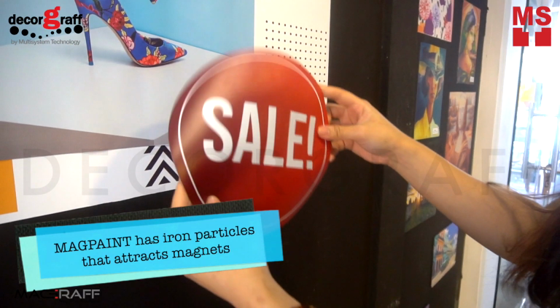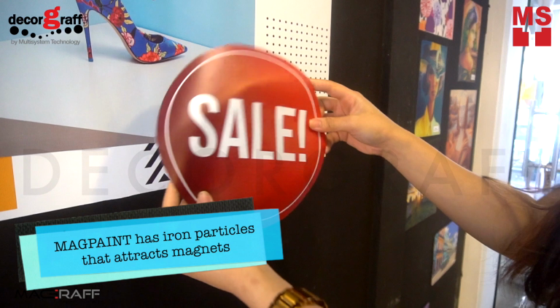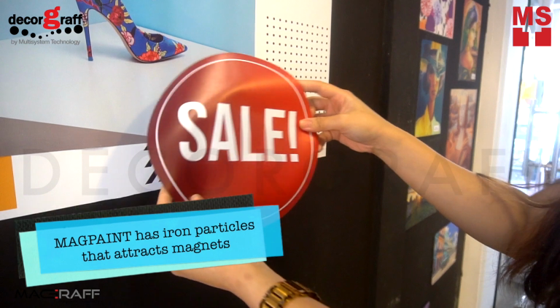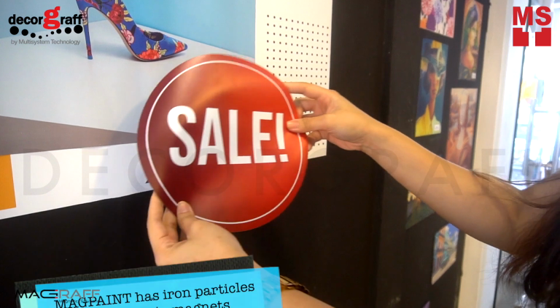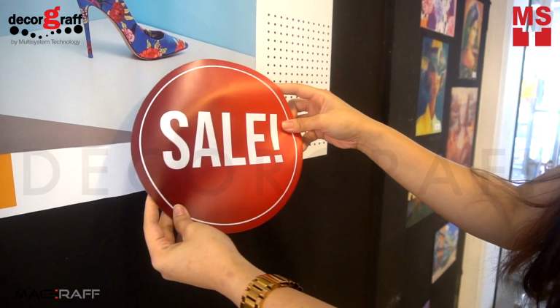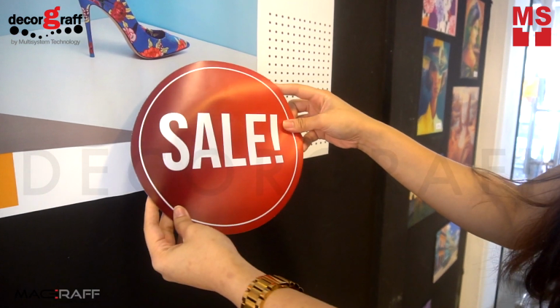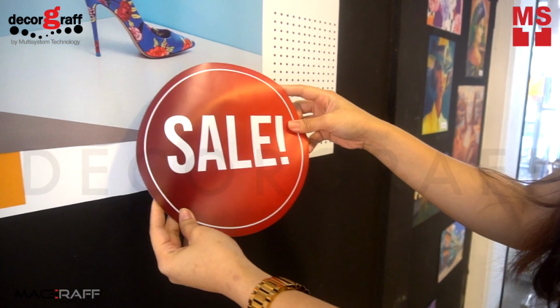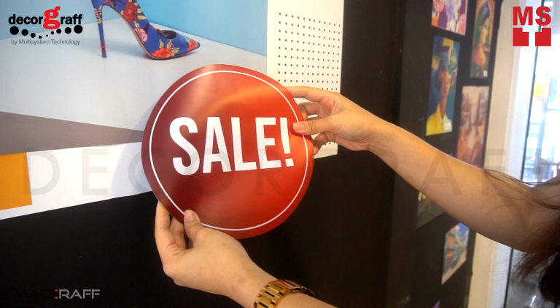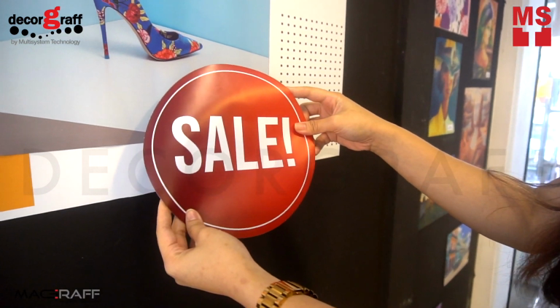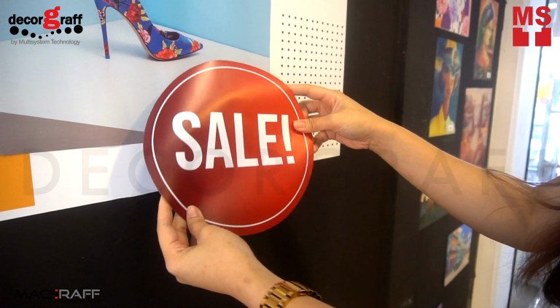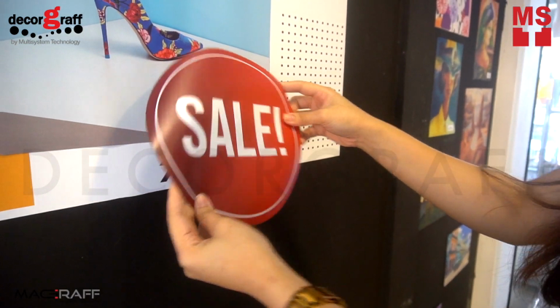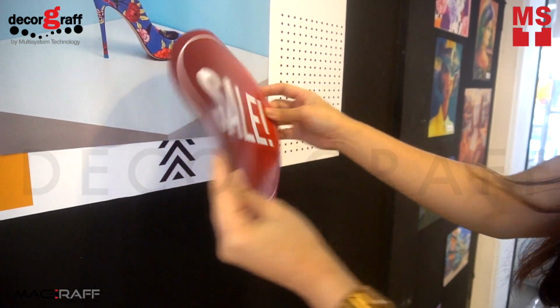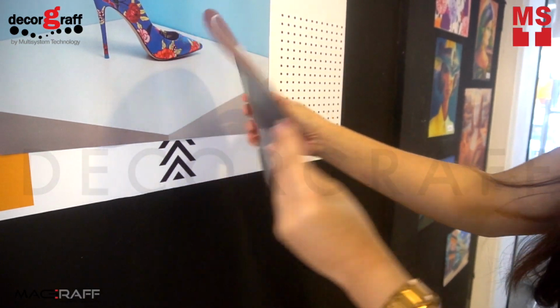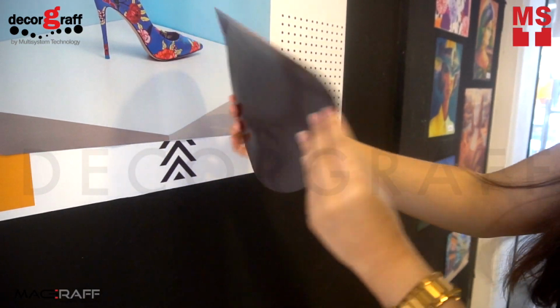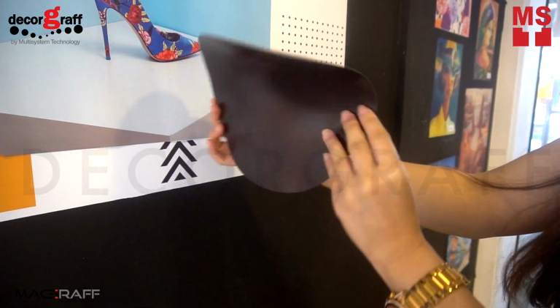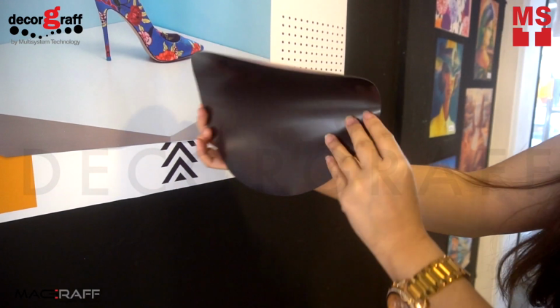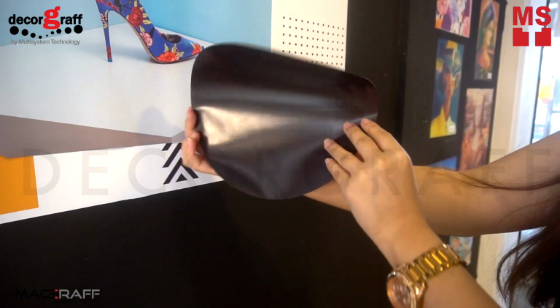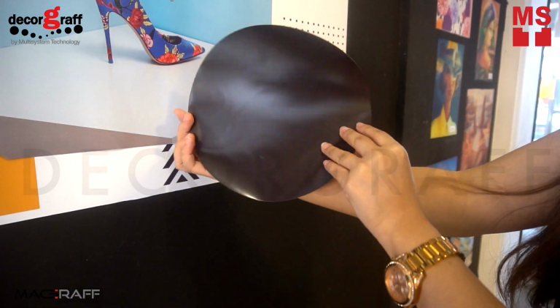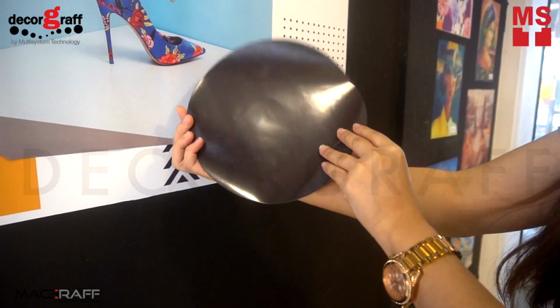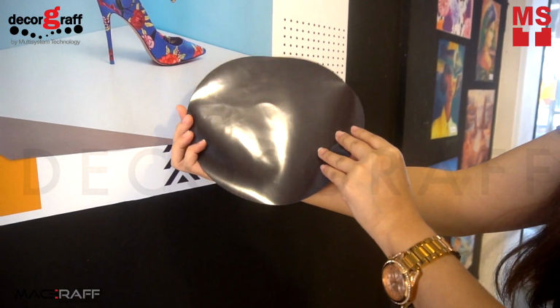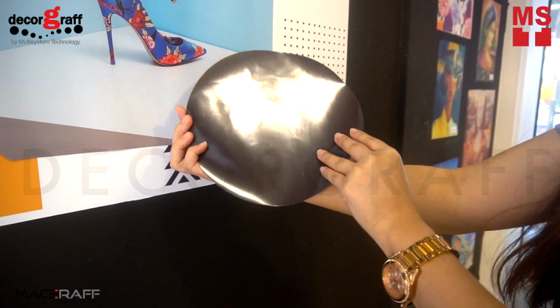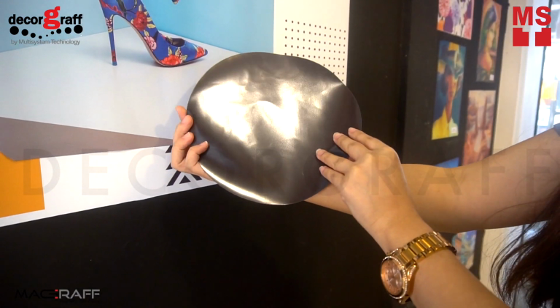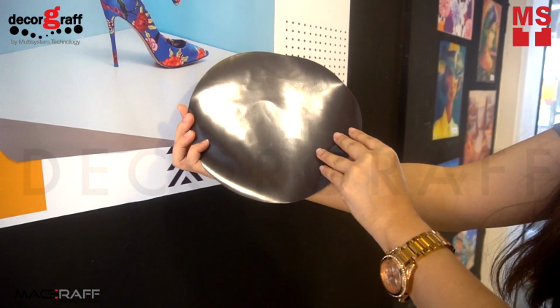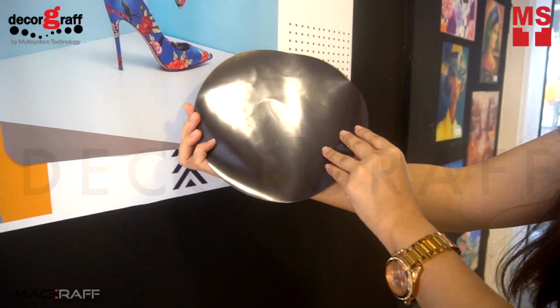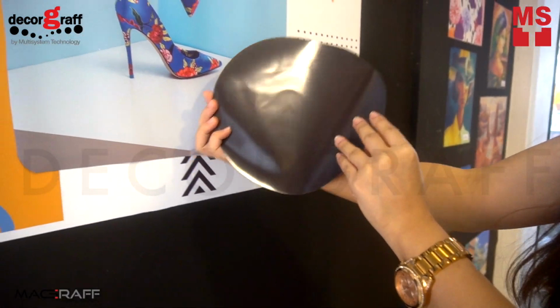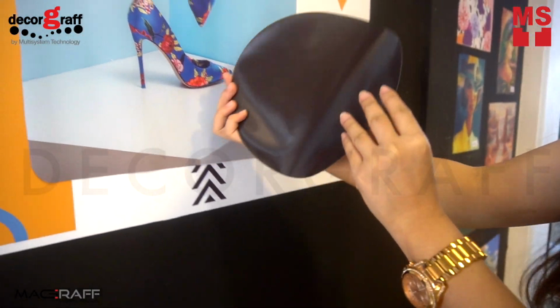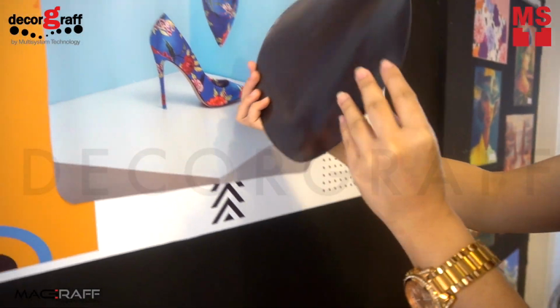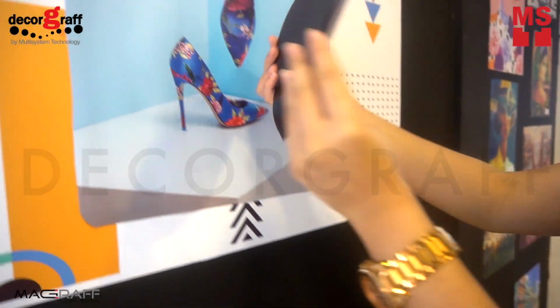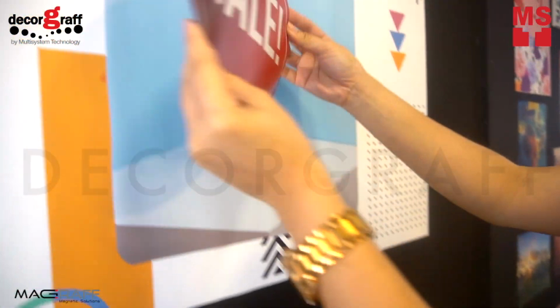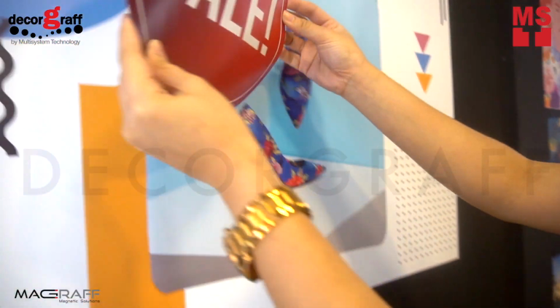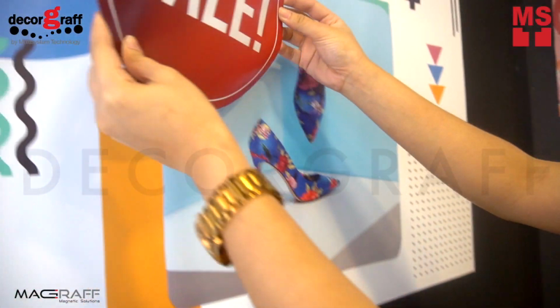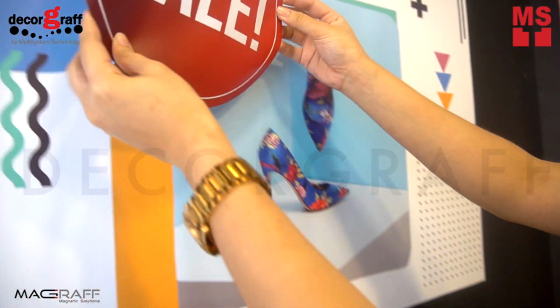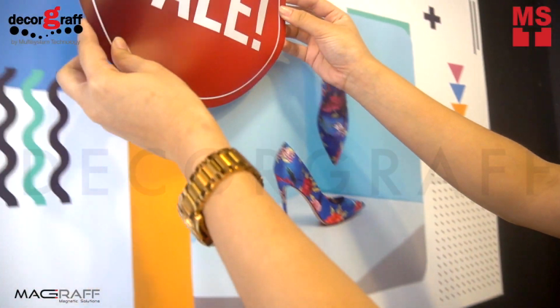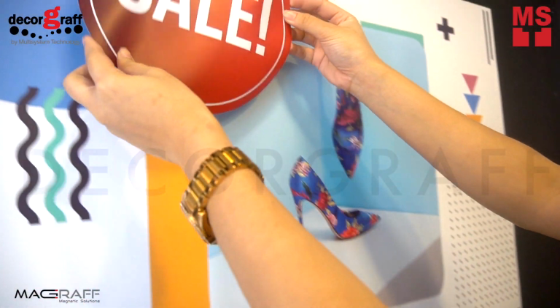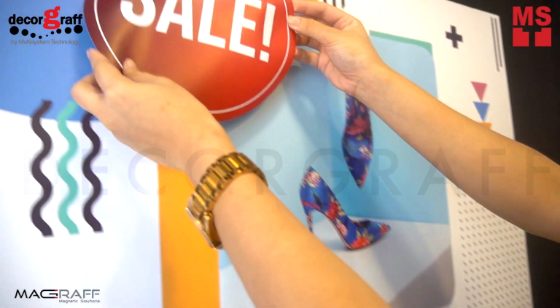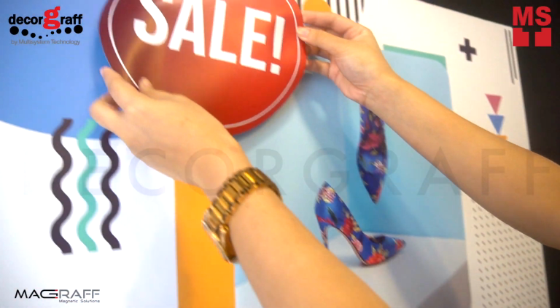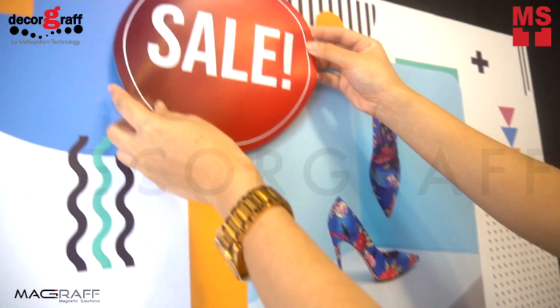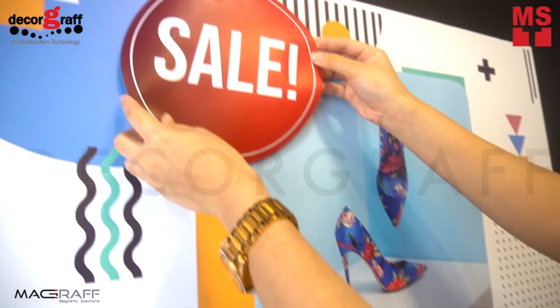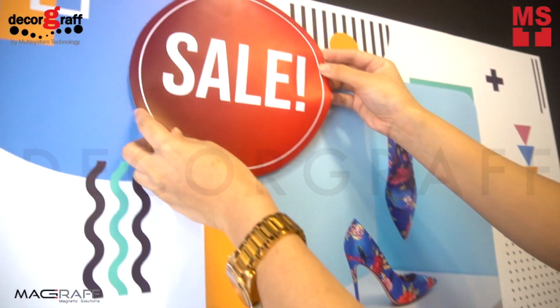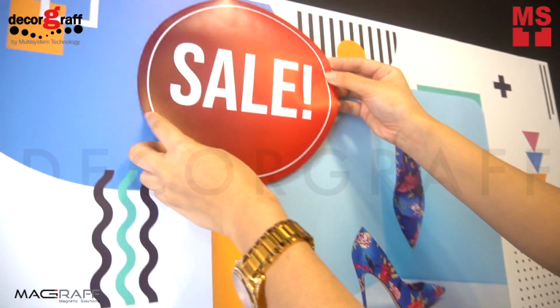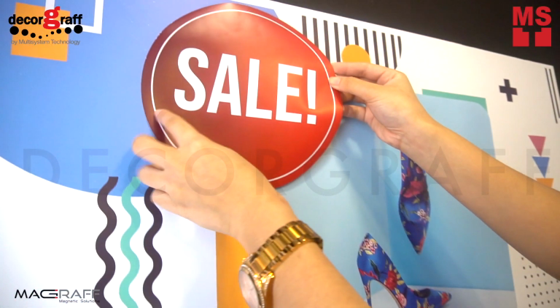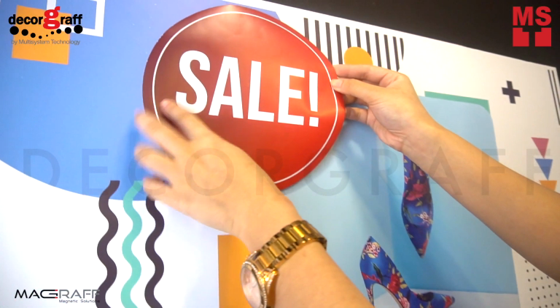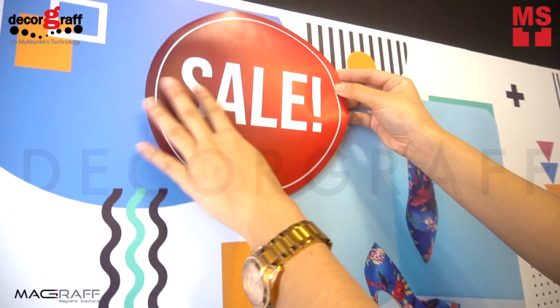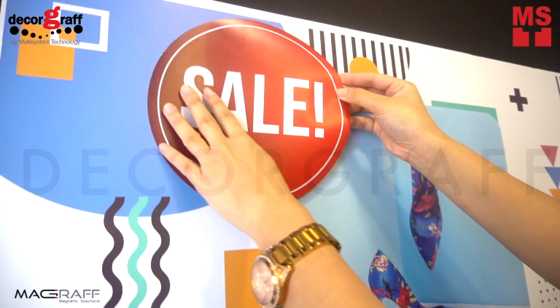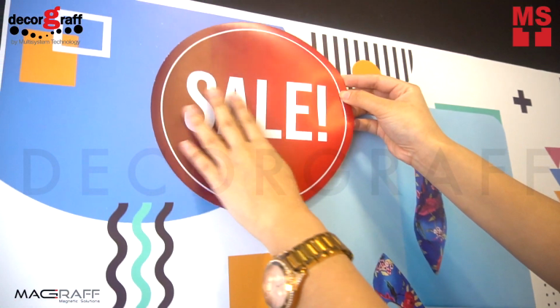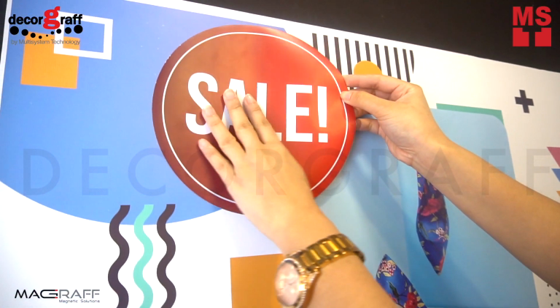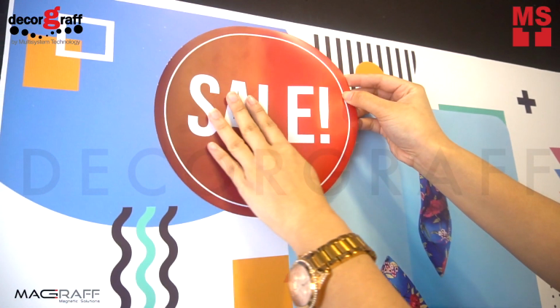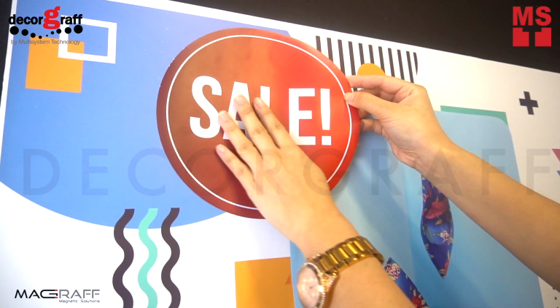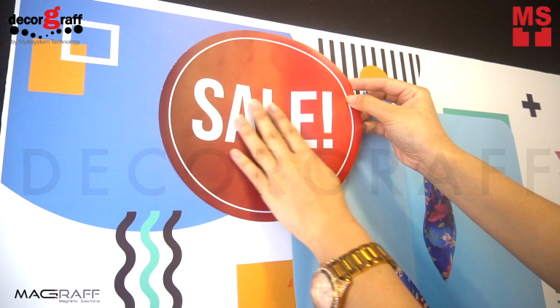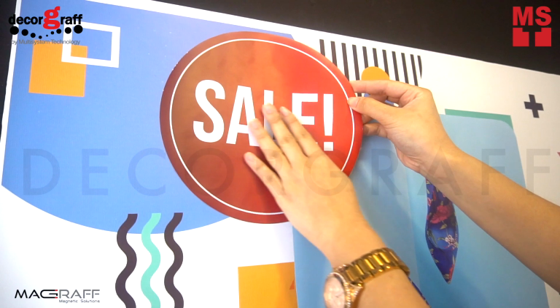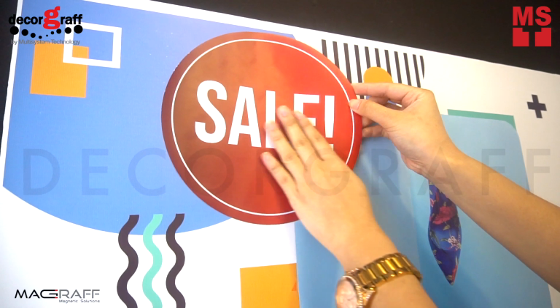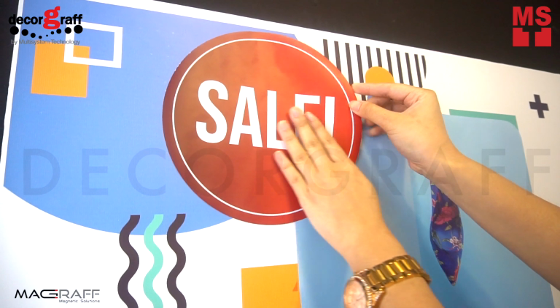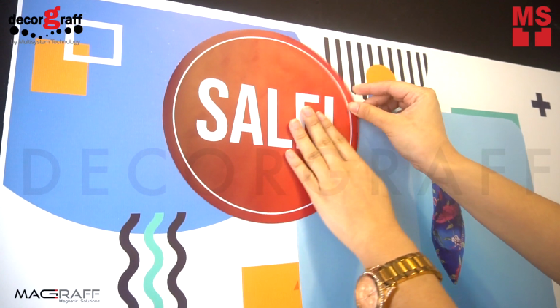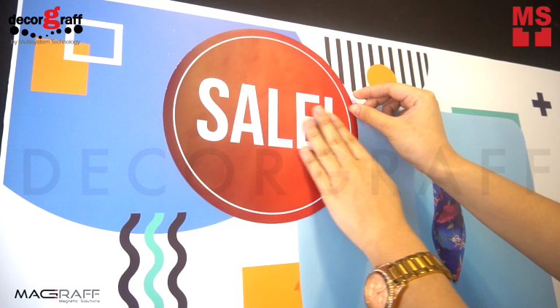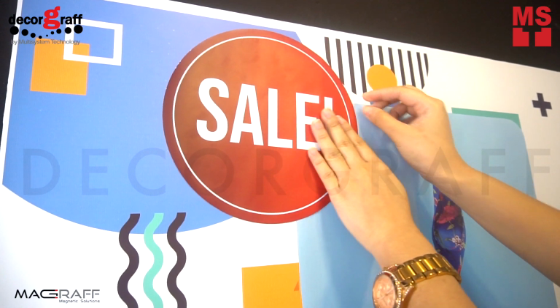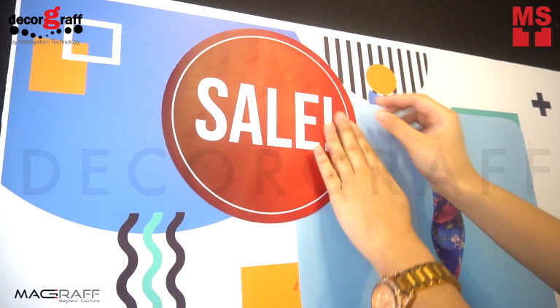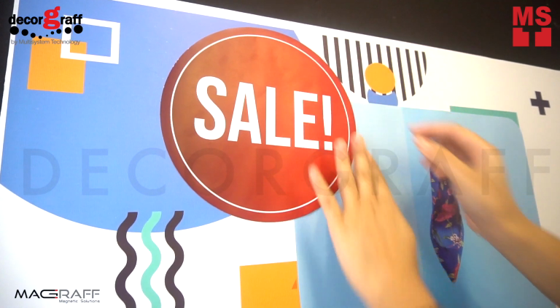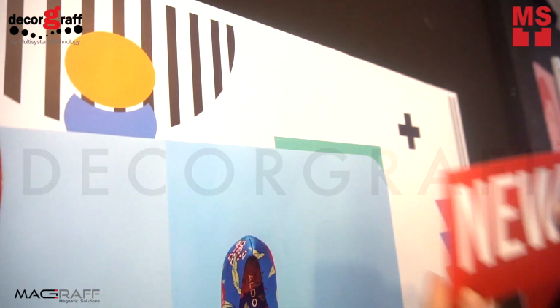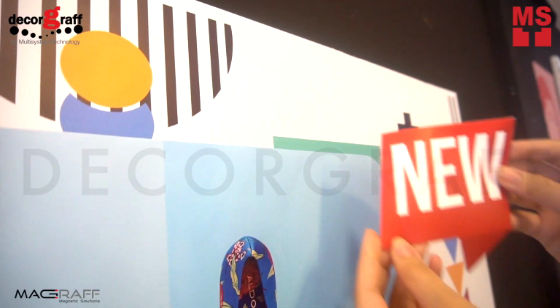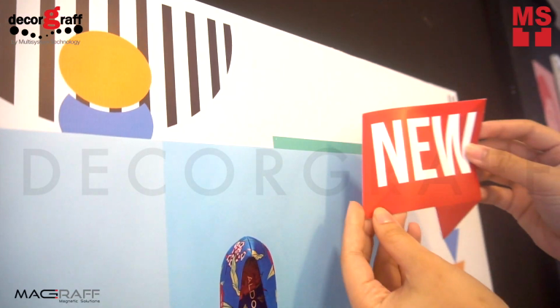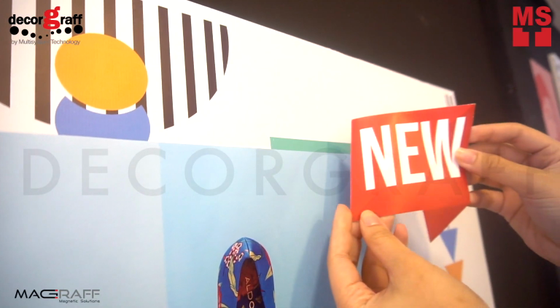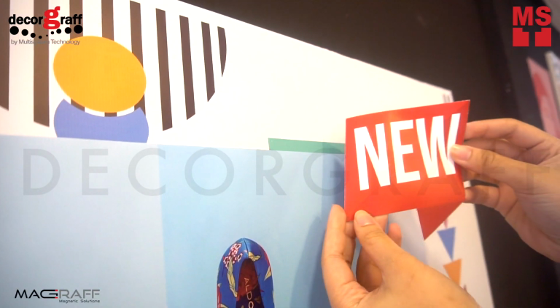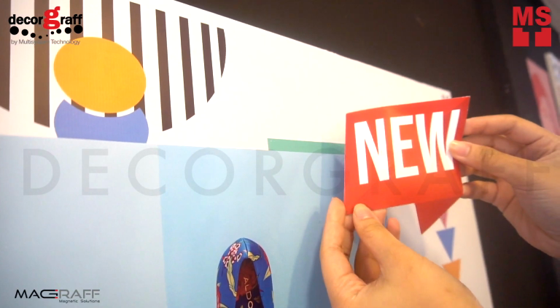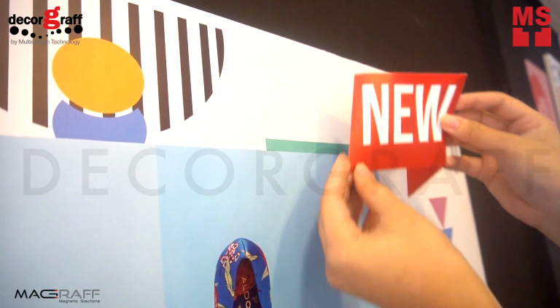If you own a retail shop or a business, you know that you have to change your display every time there's a new sale, or to promote the new arrival of new merchandise, or a holiday special.